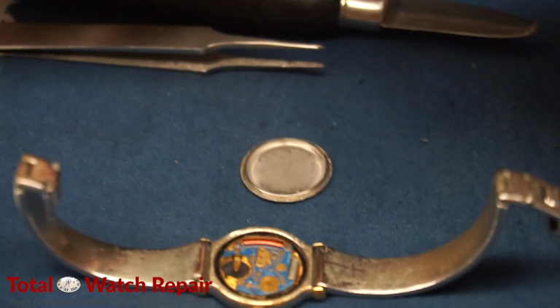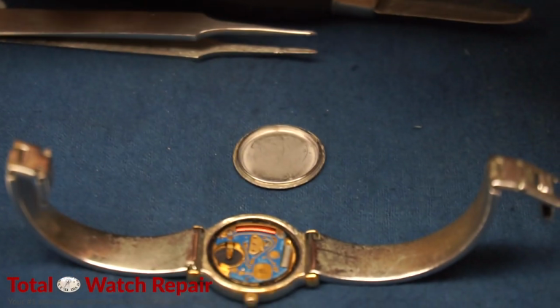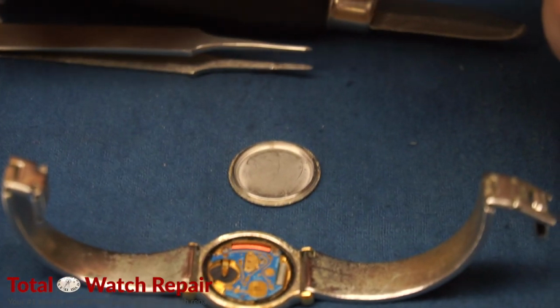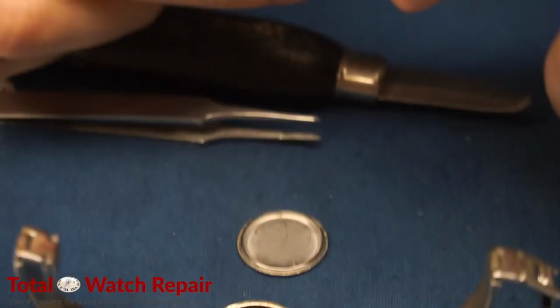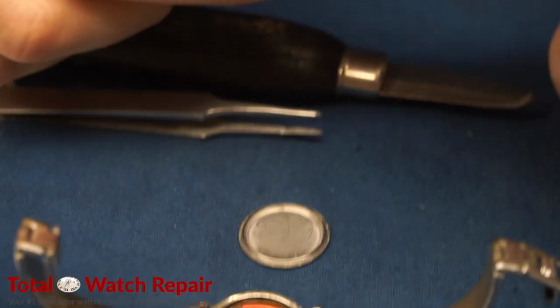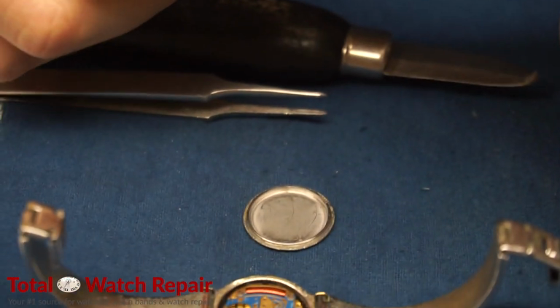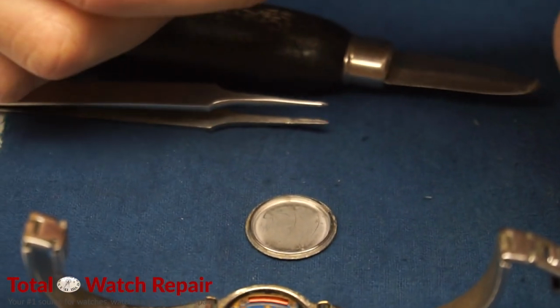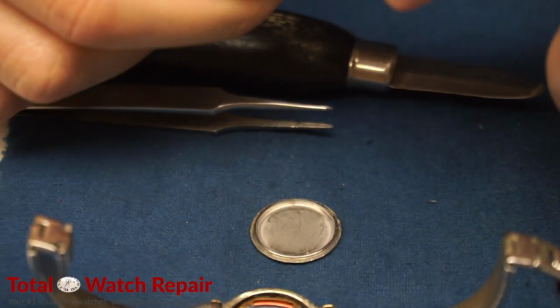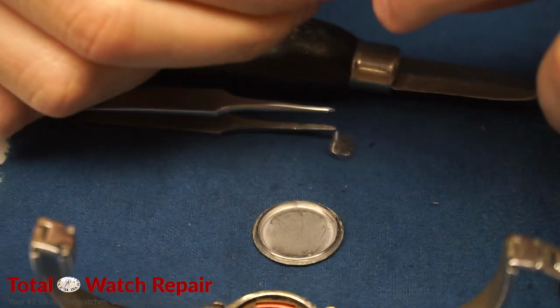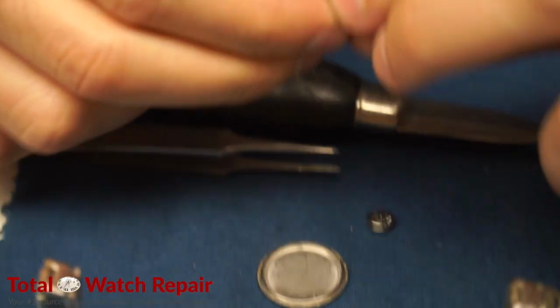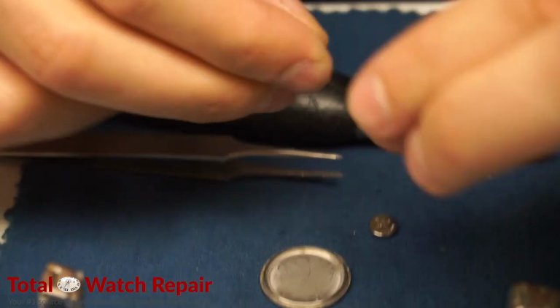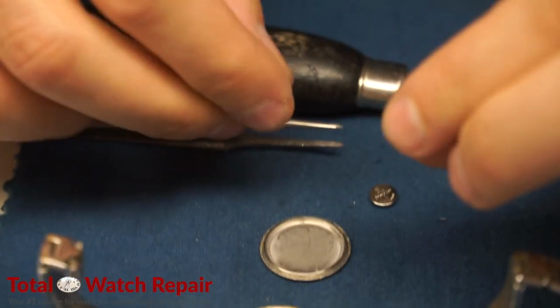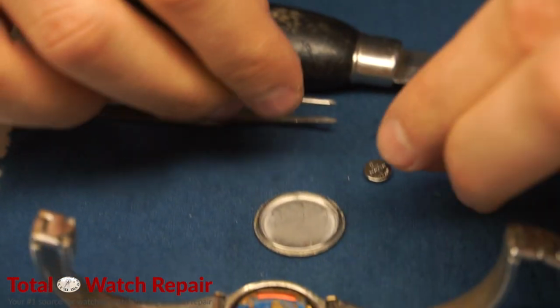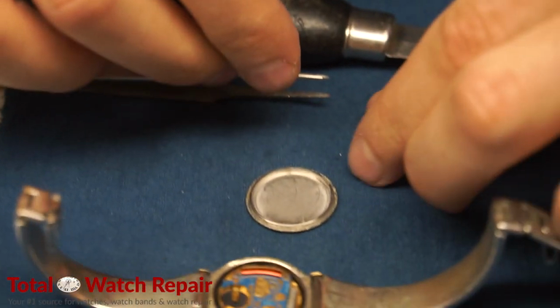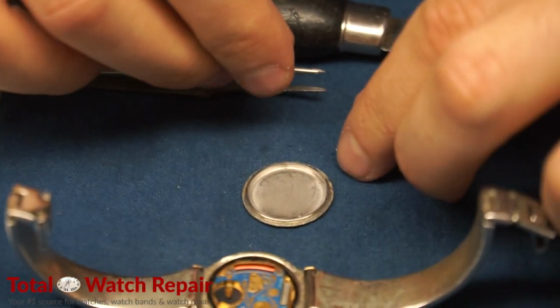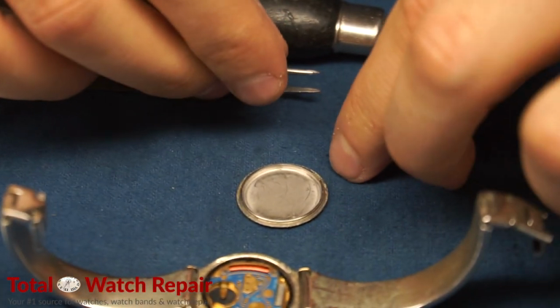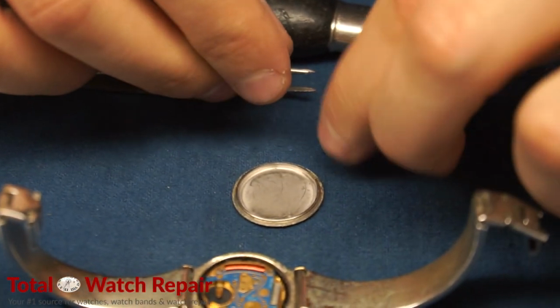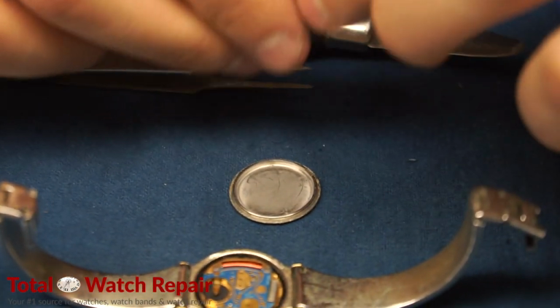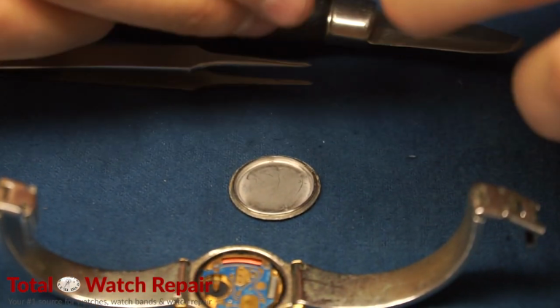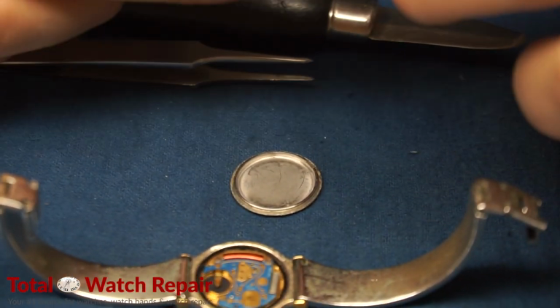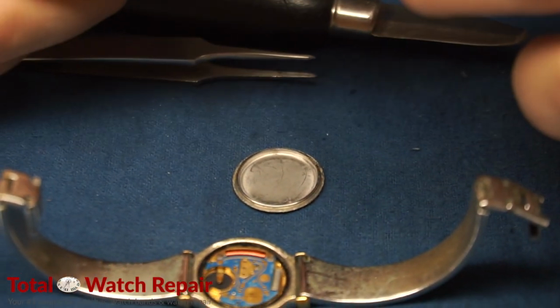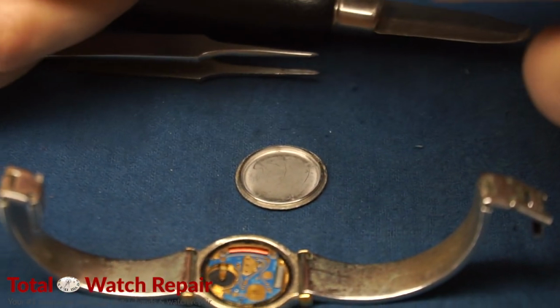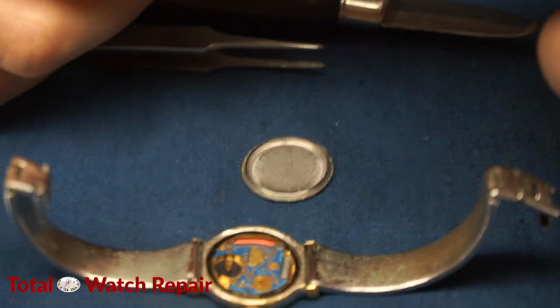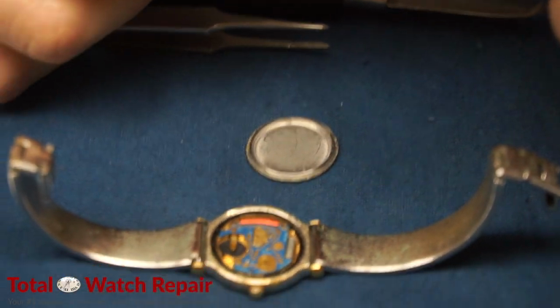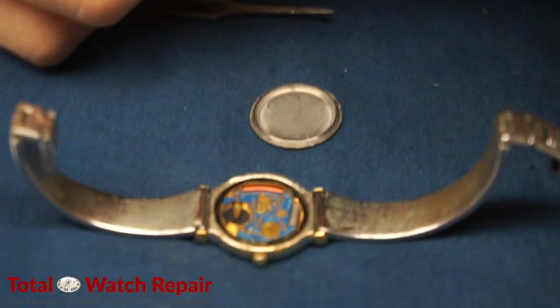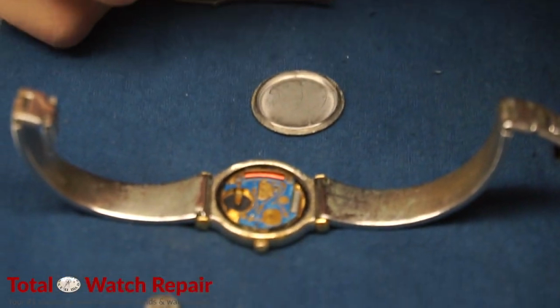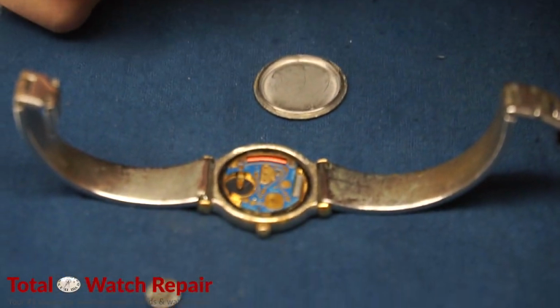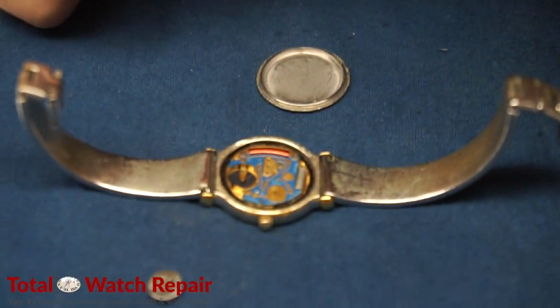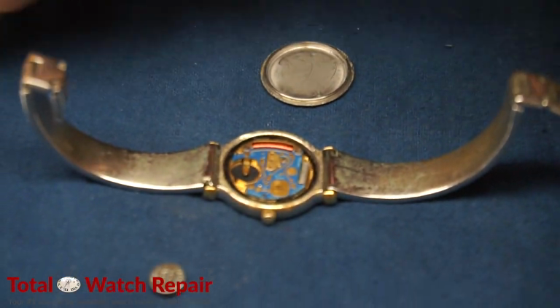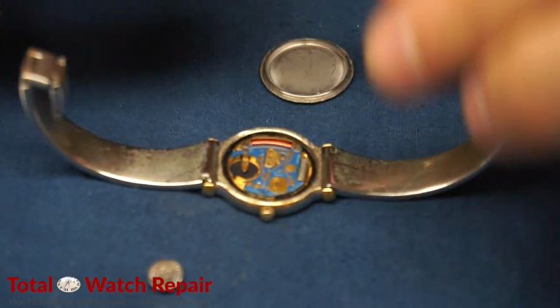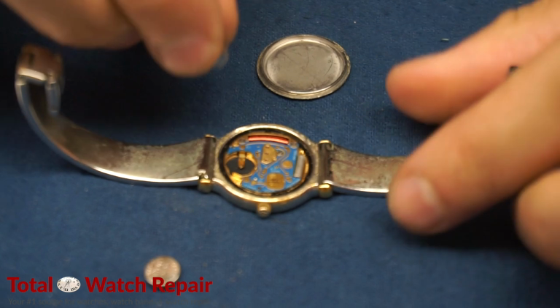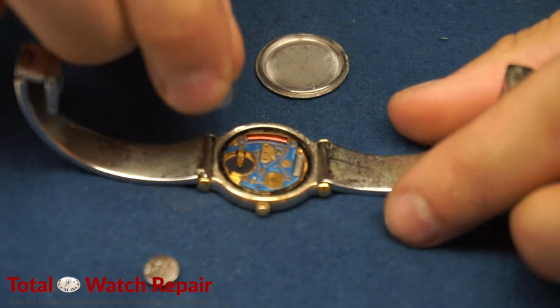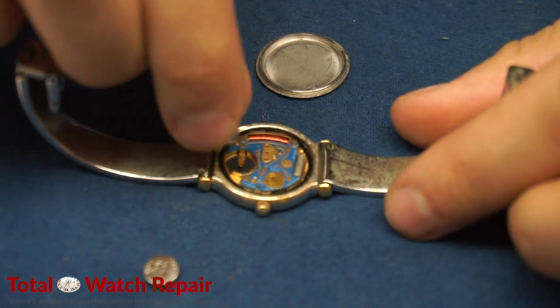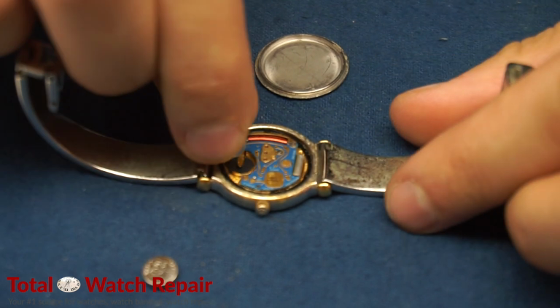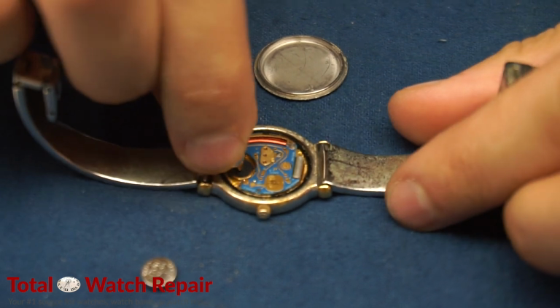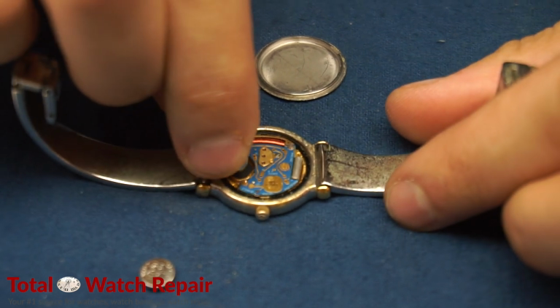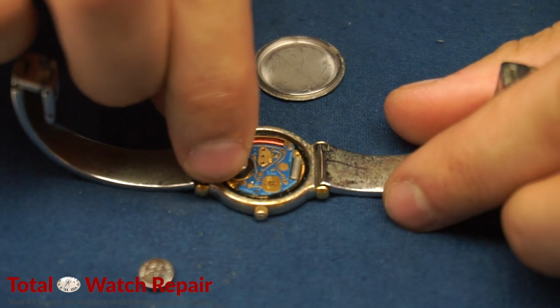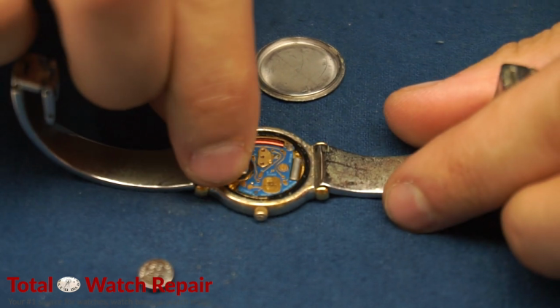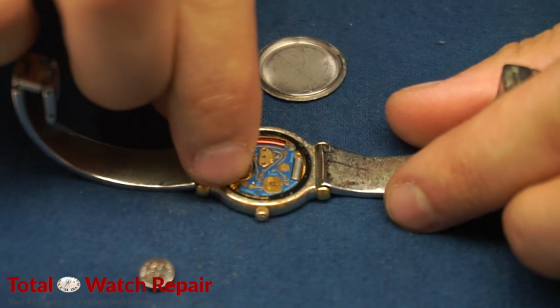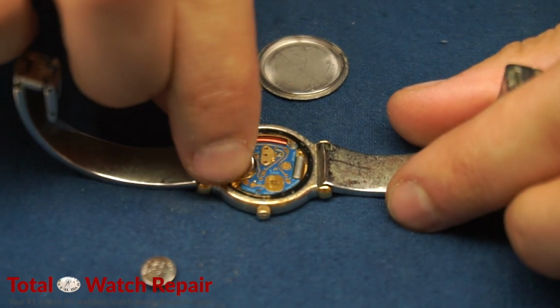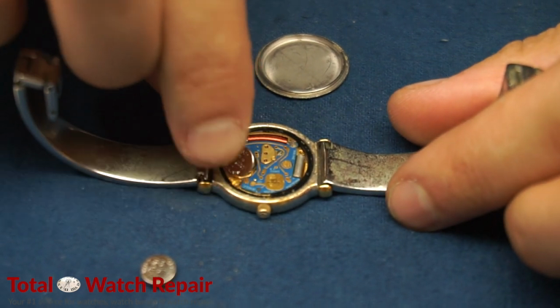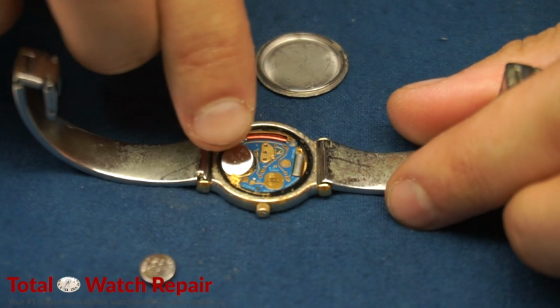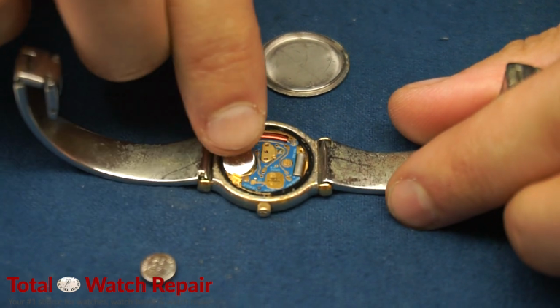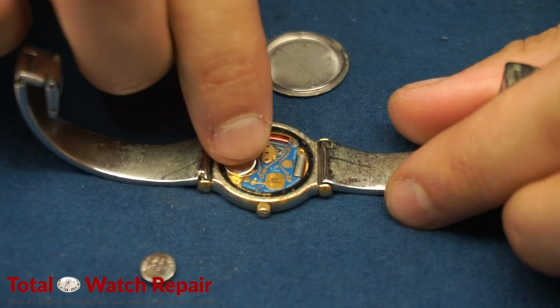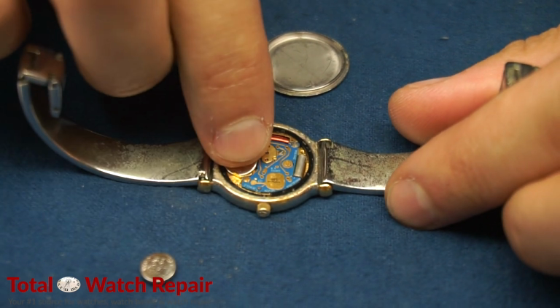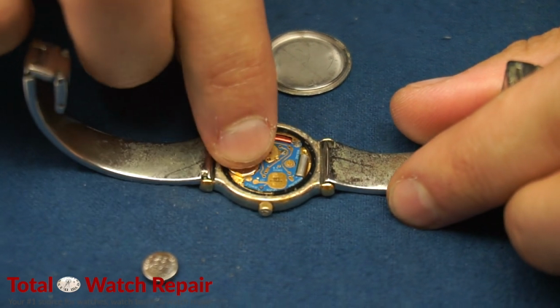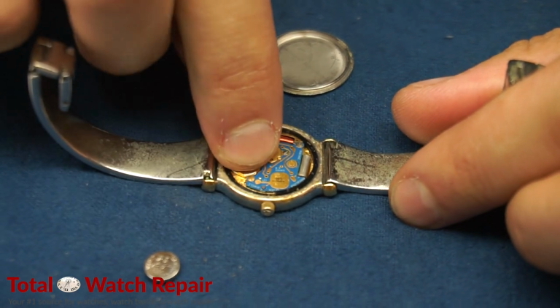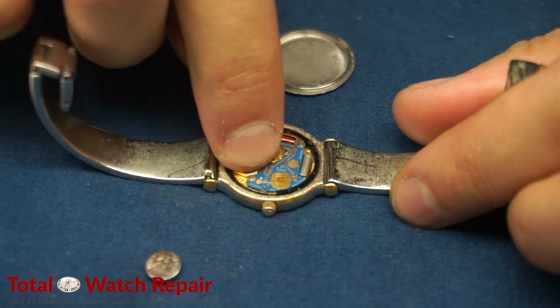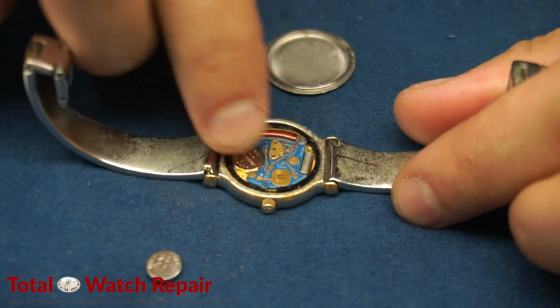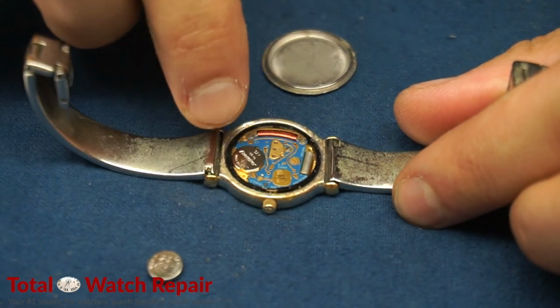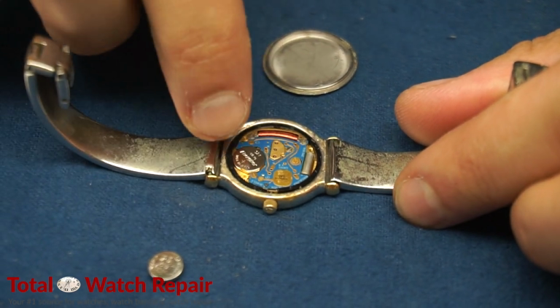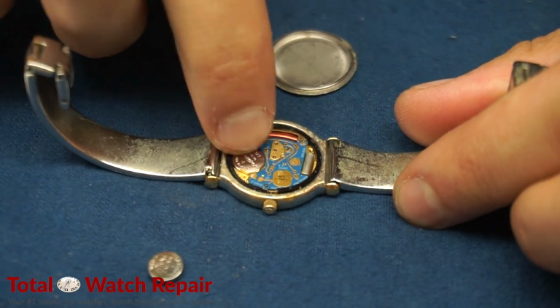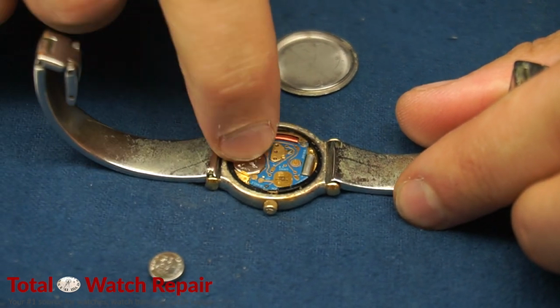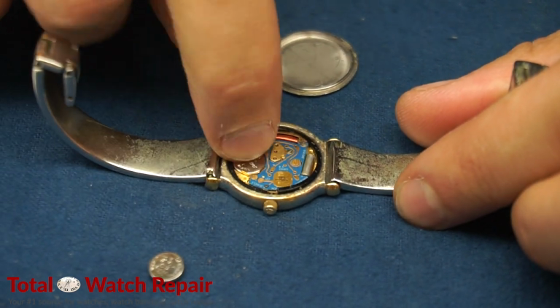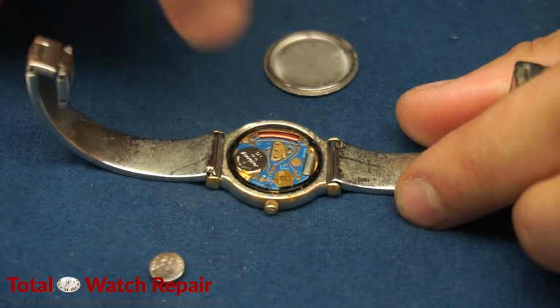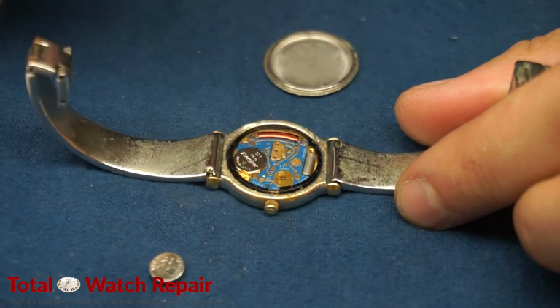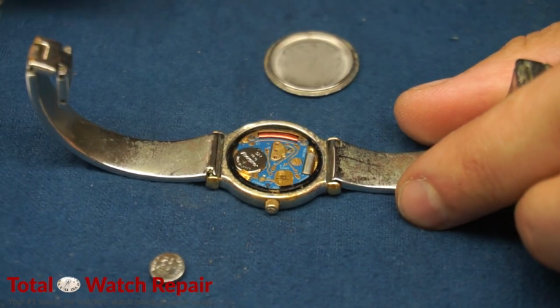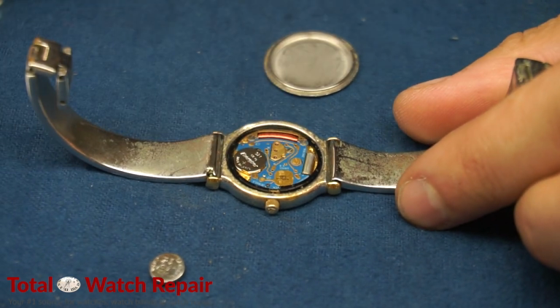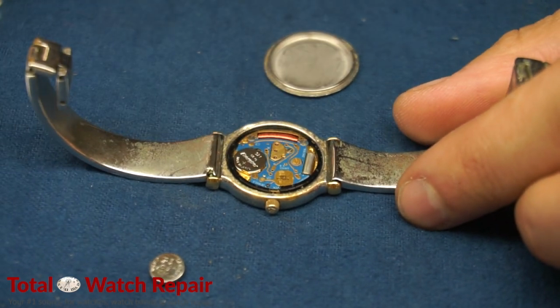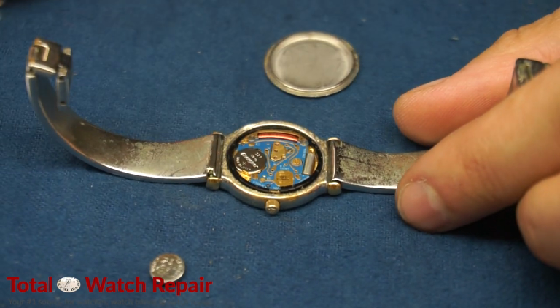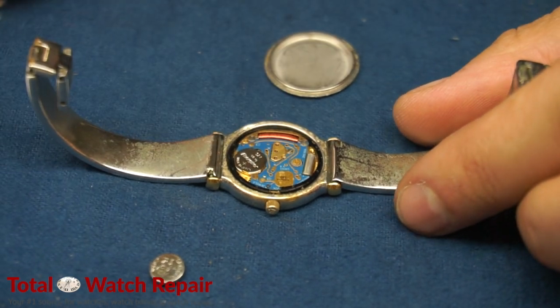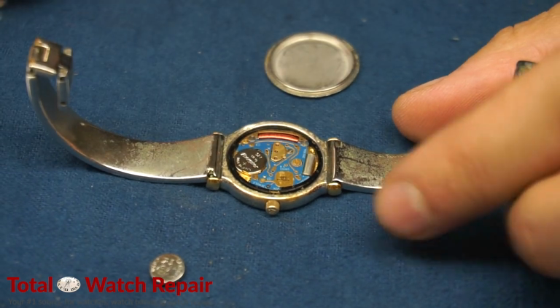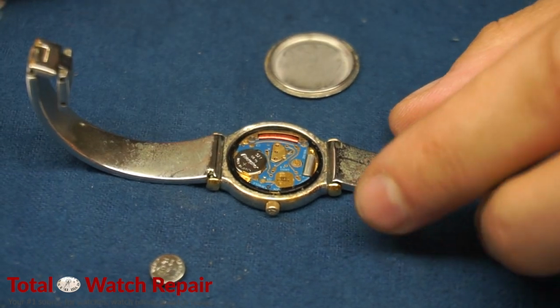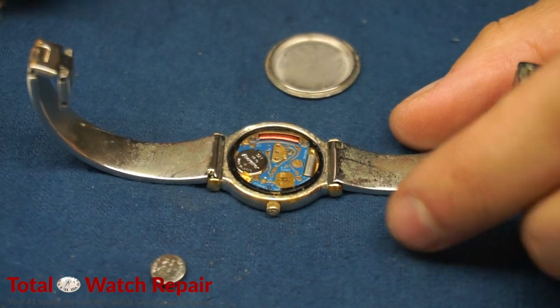you can go ahead and take the new battery out of its package and slide it right into the battery pocket inside the mechanism.